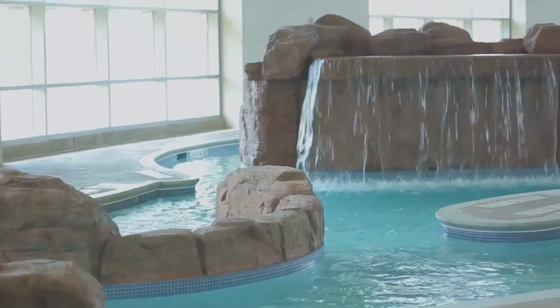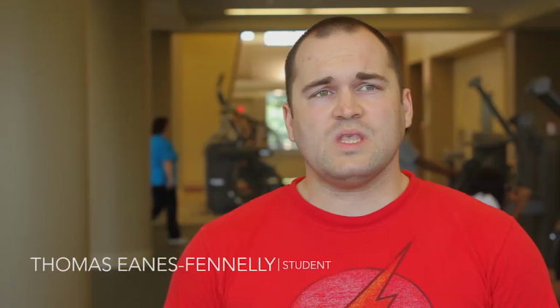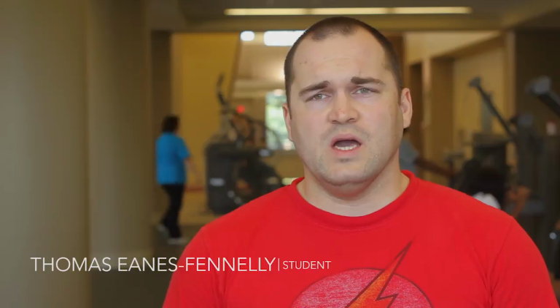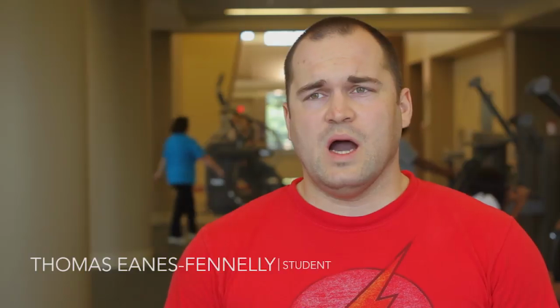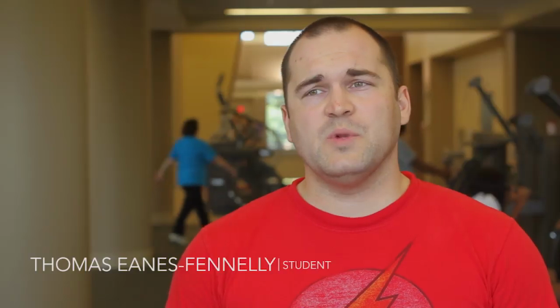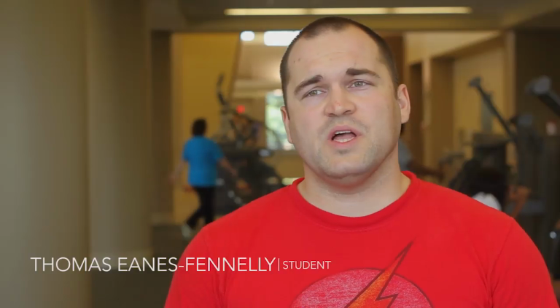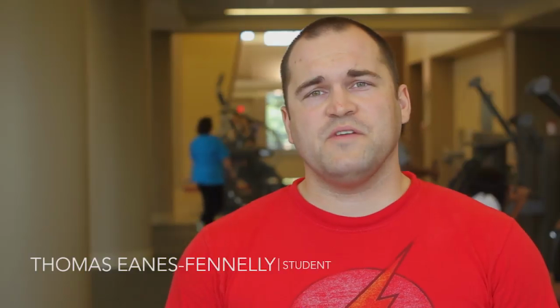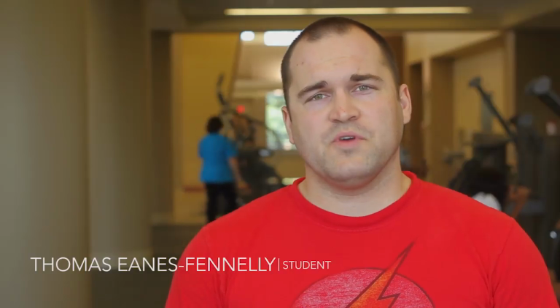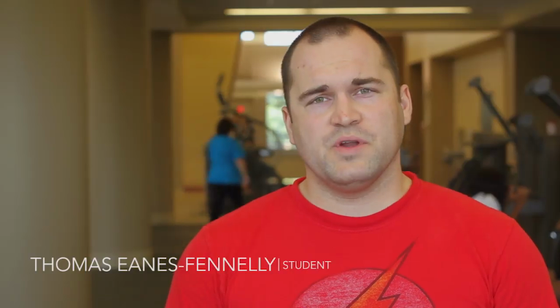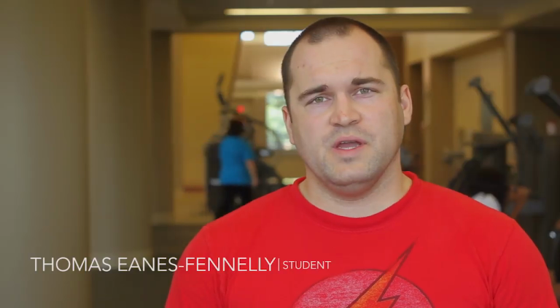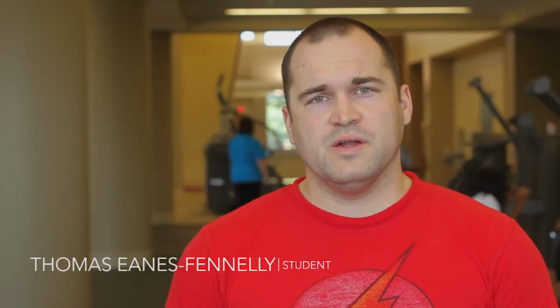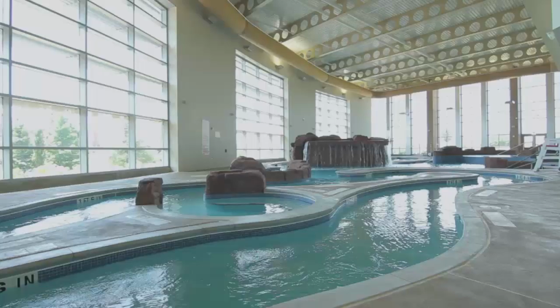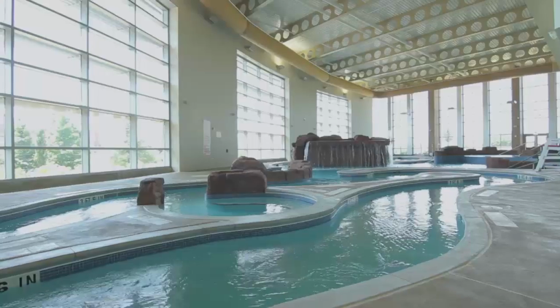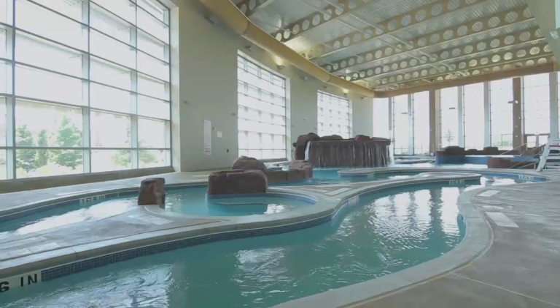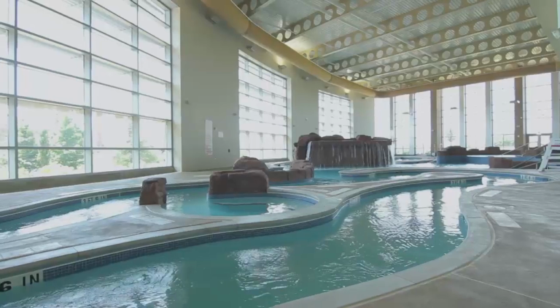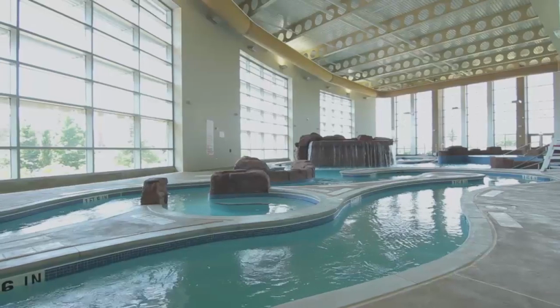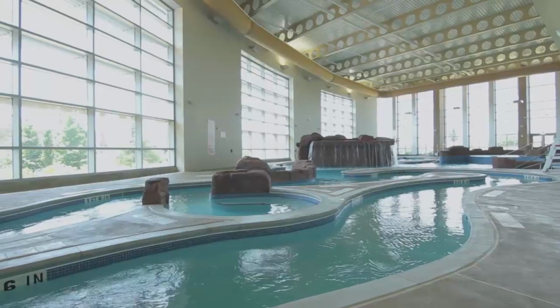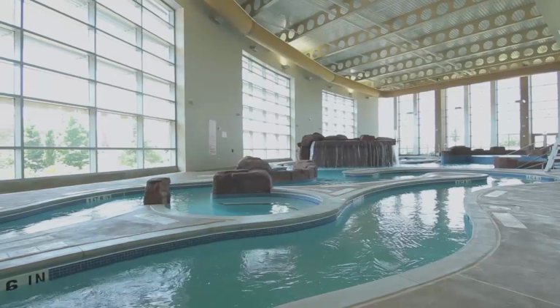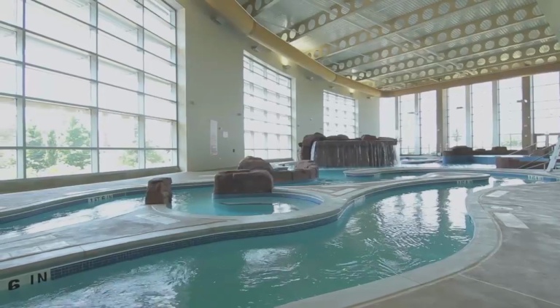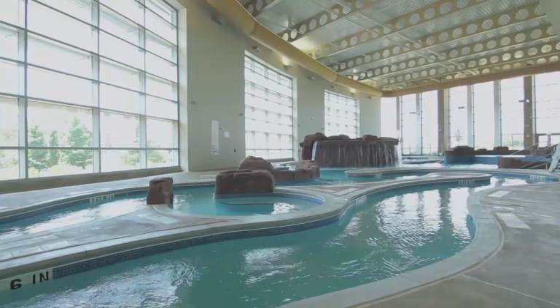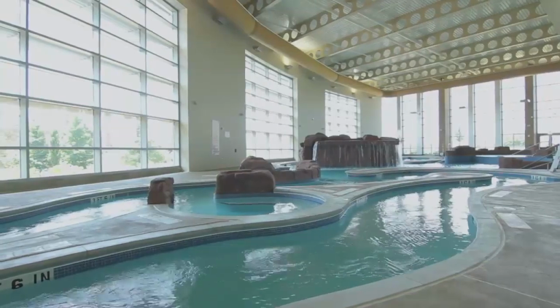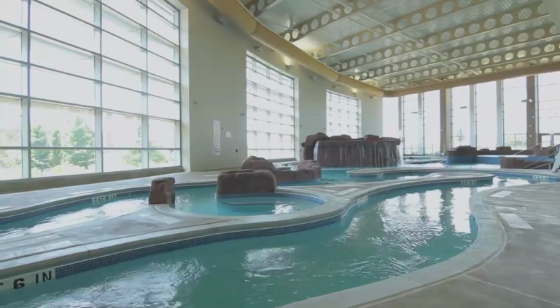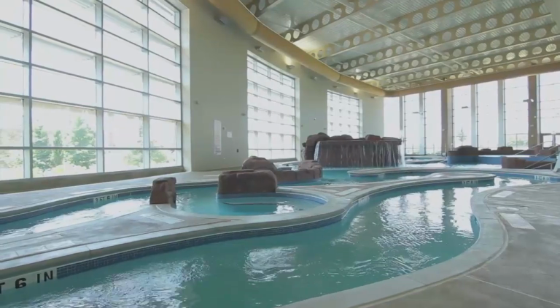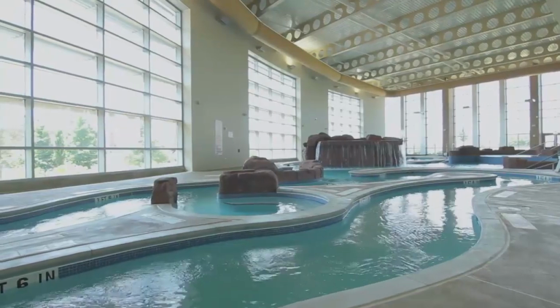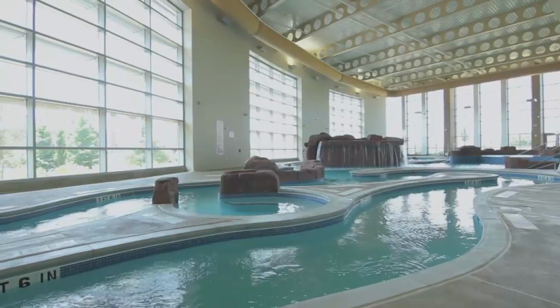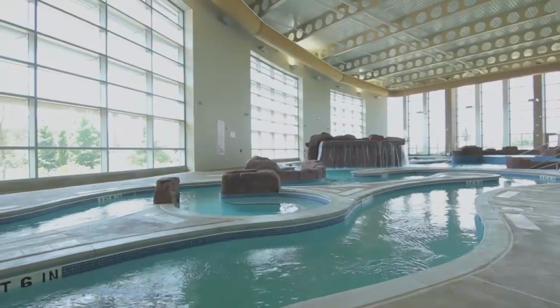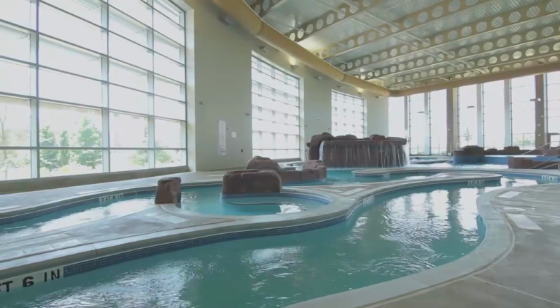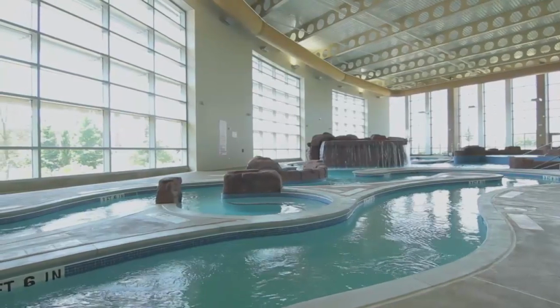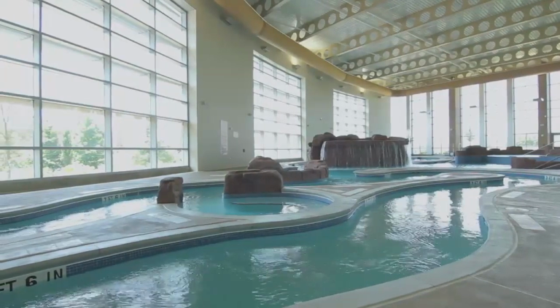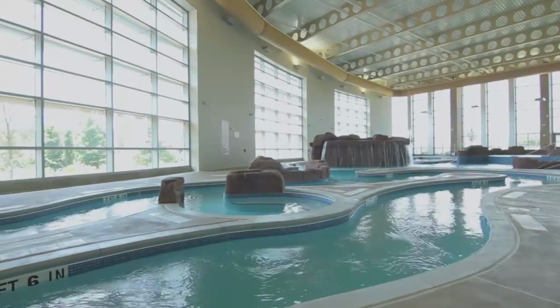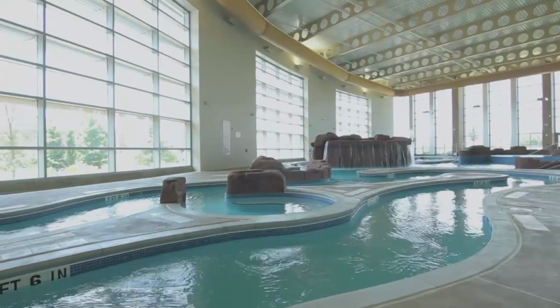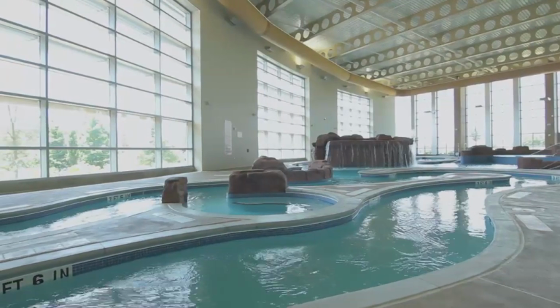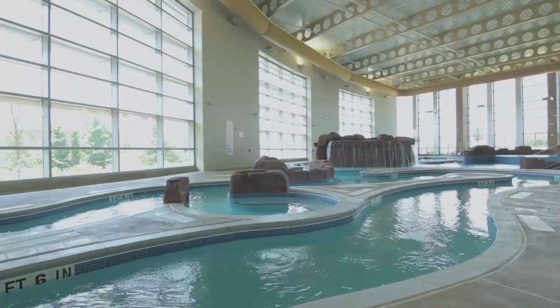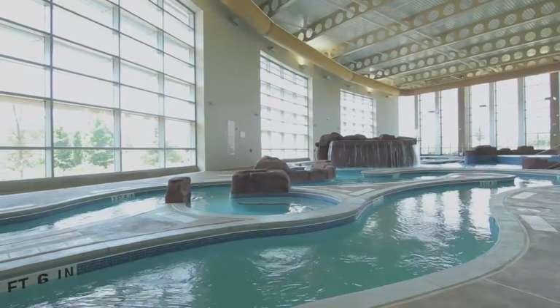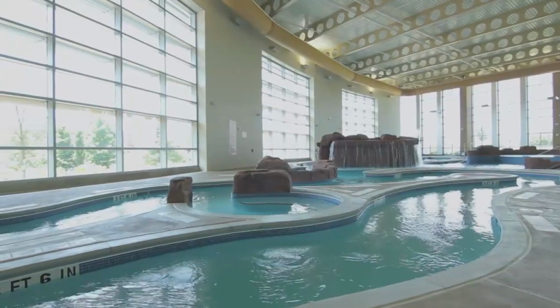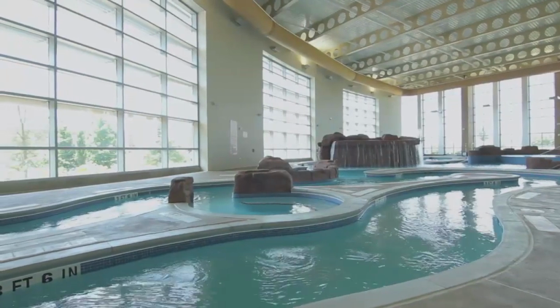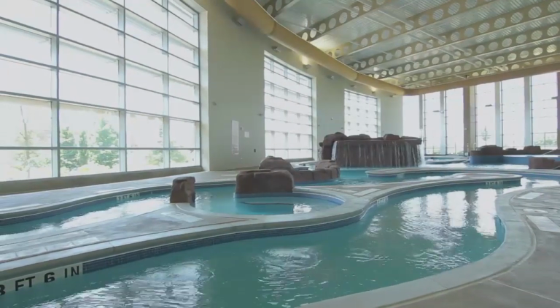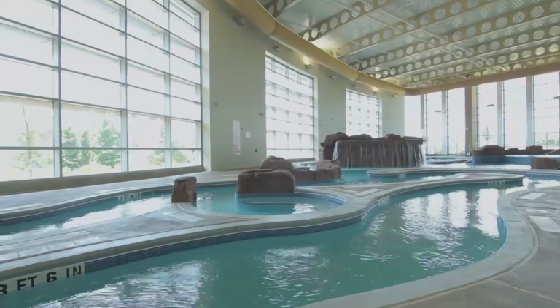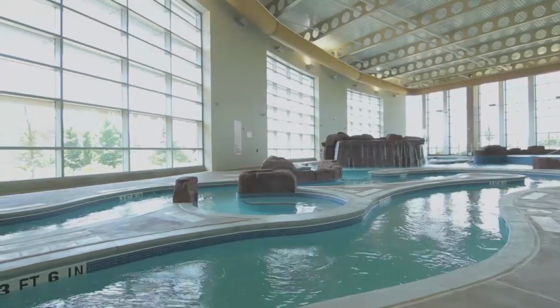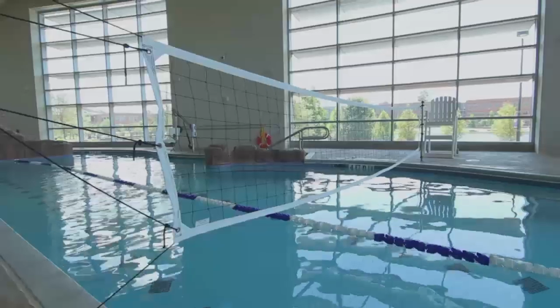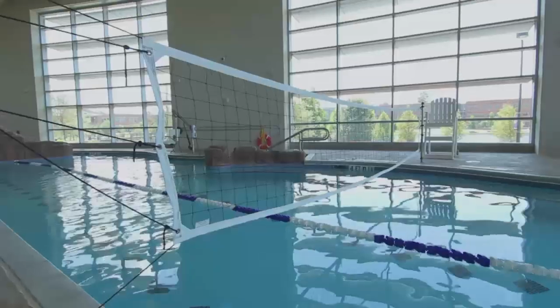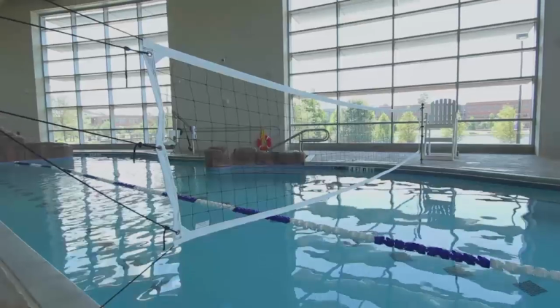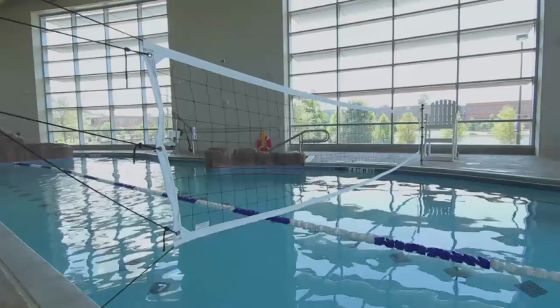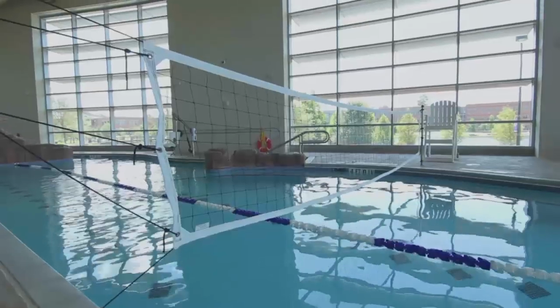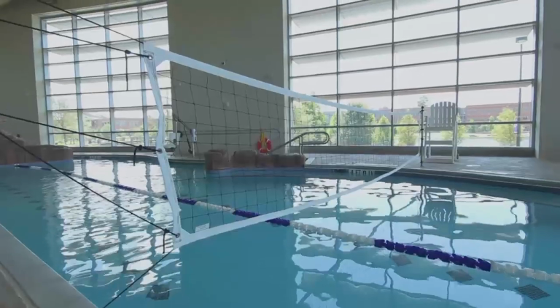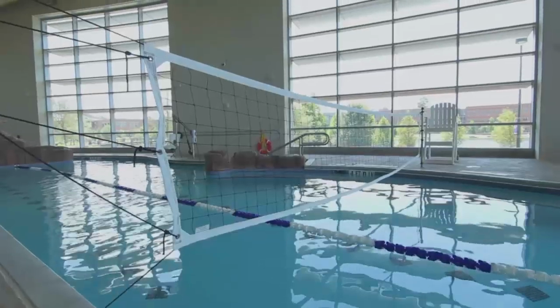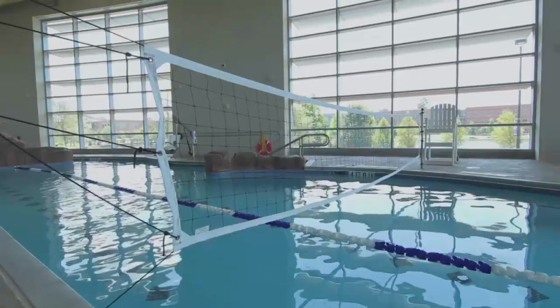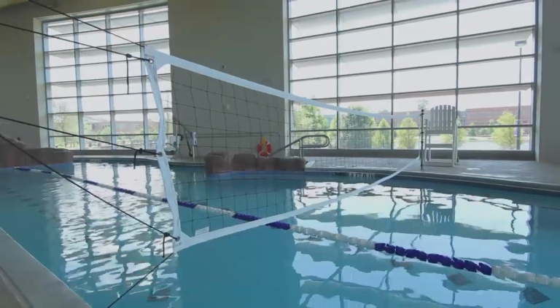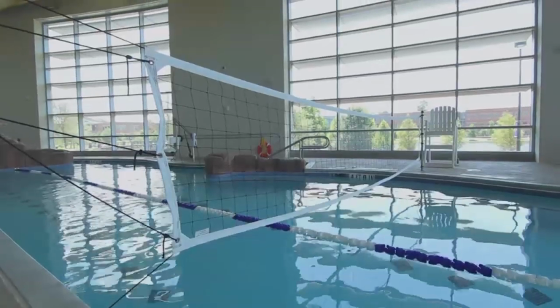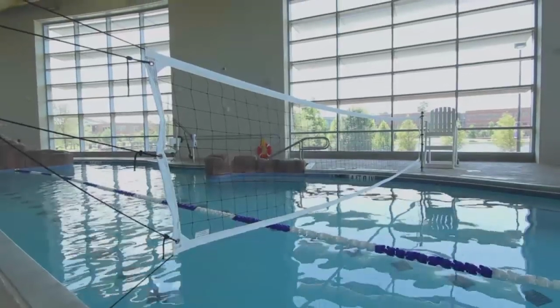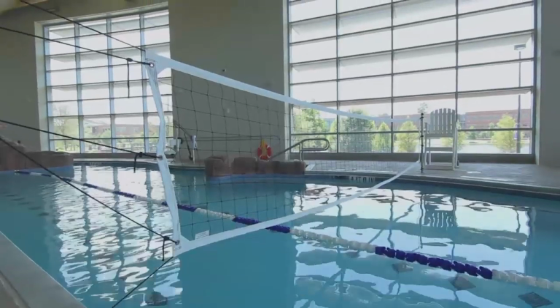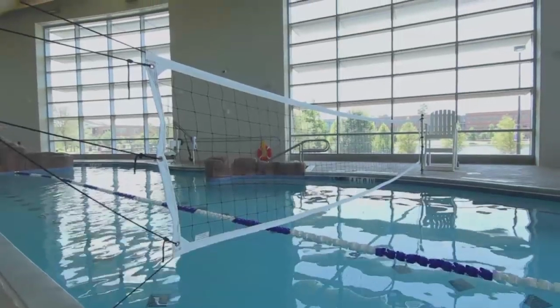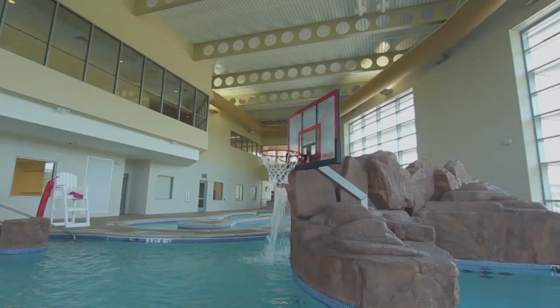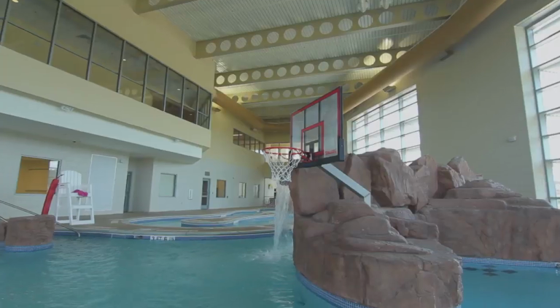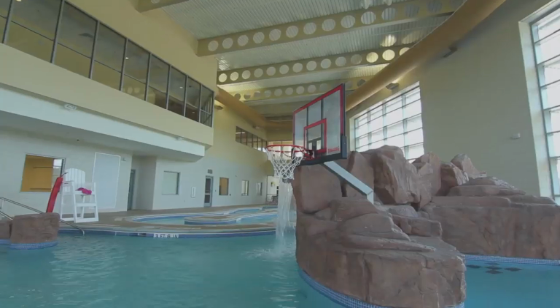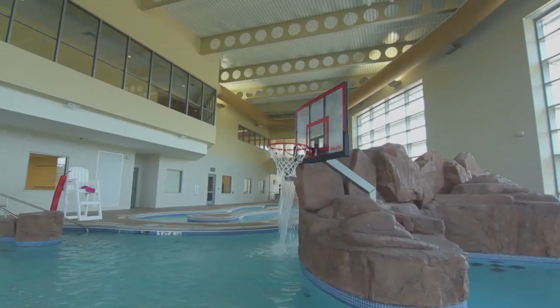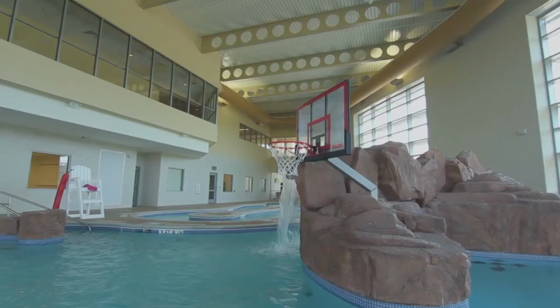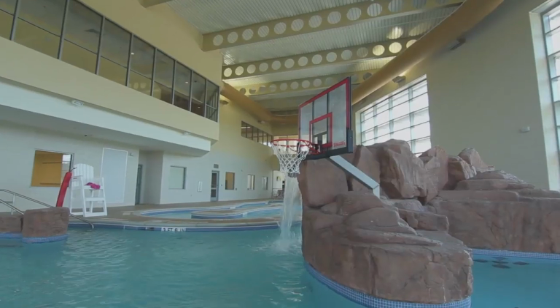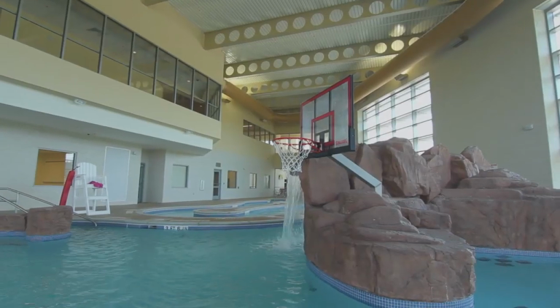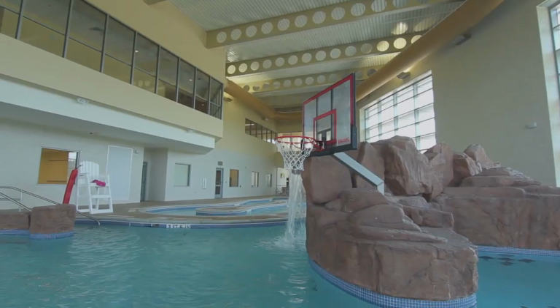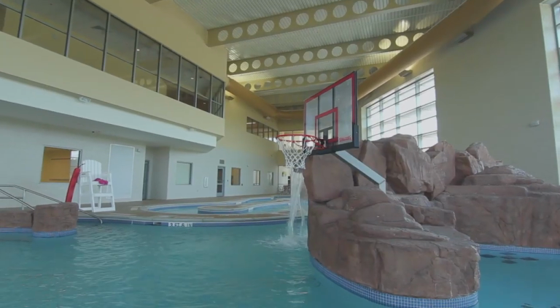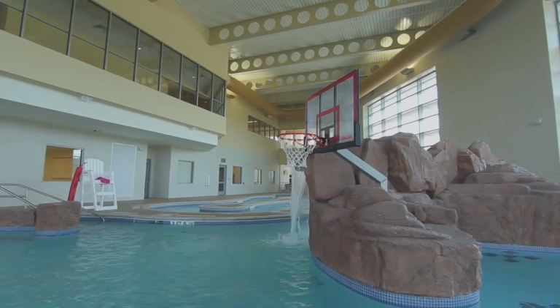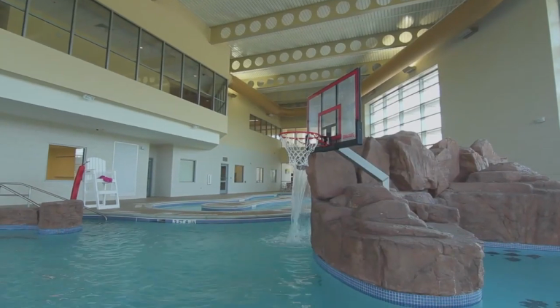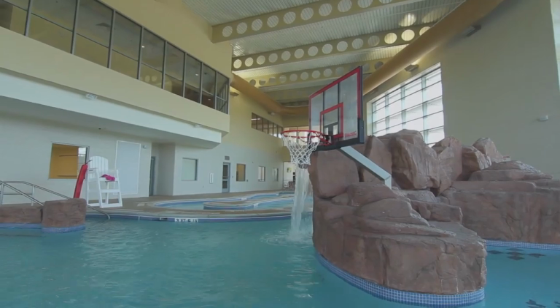I'm a lifeguard here. At the indoor pool we have here, we have a lazy river, lap swim area, a water volleyball, and a water basketball area.